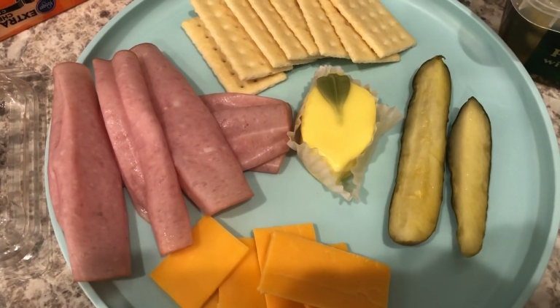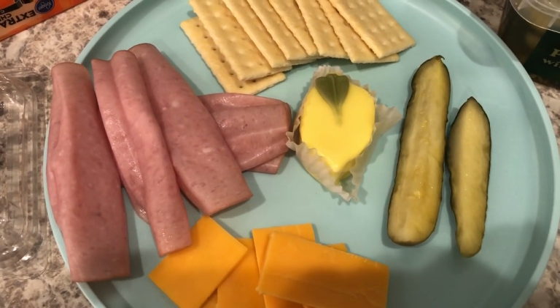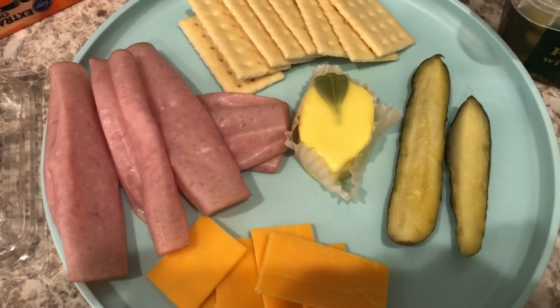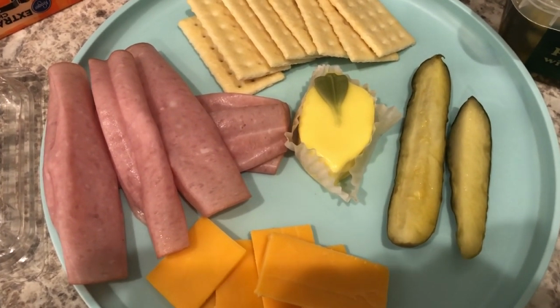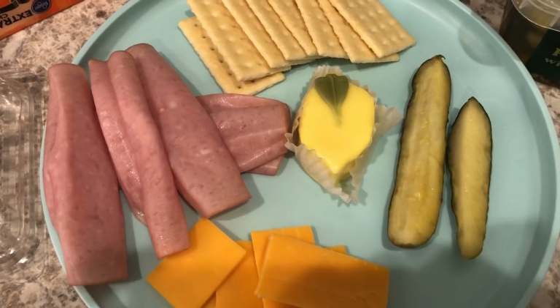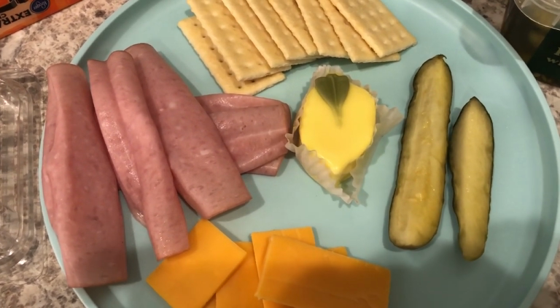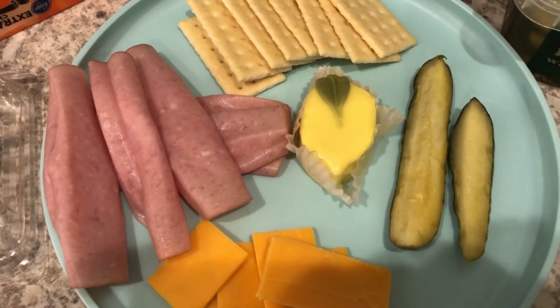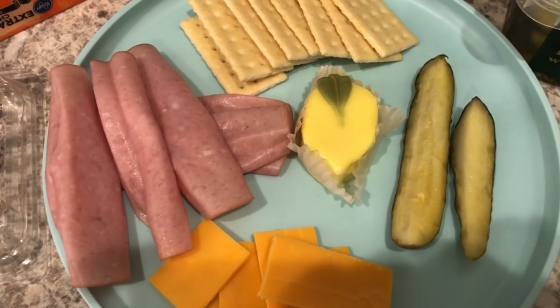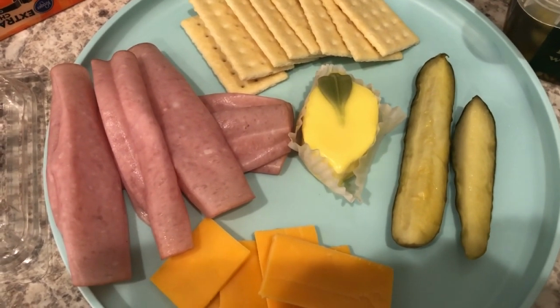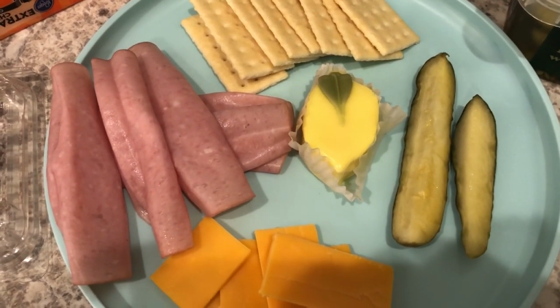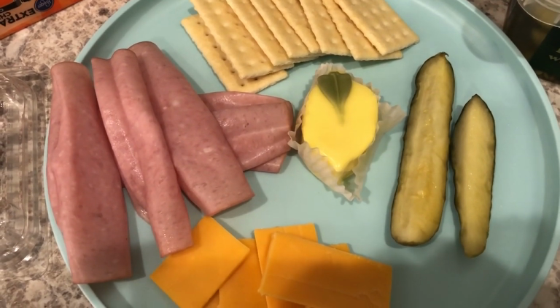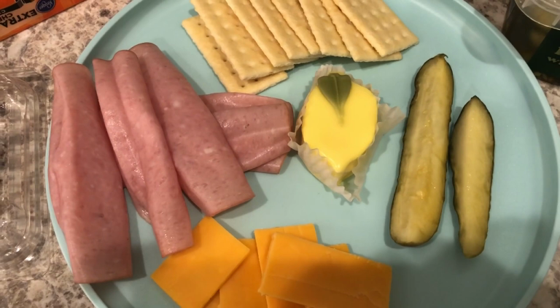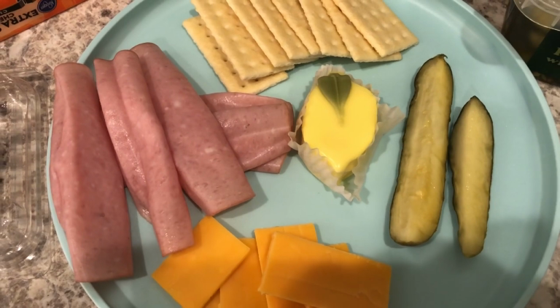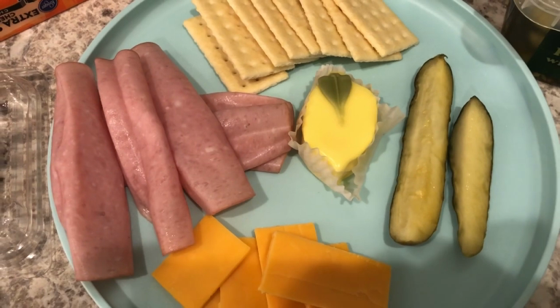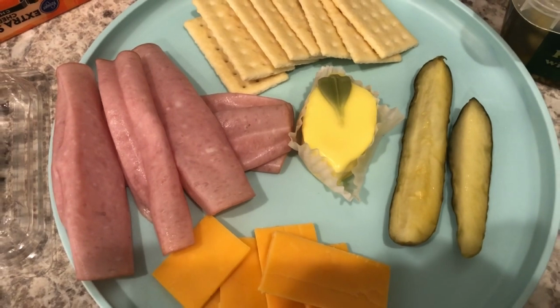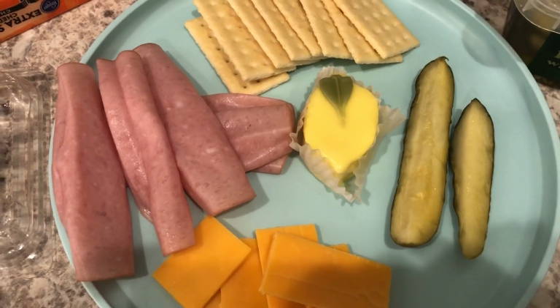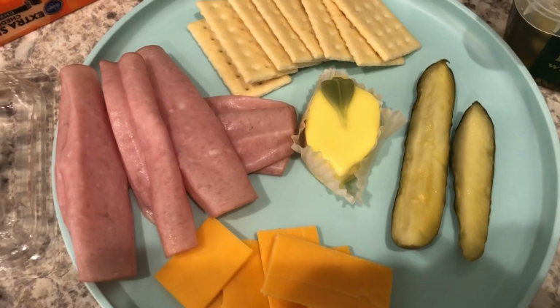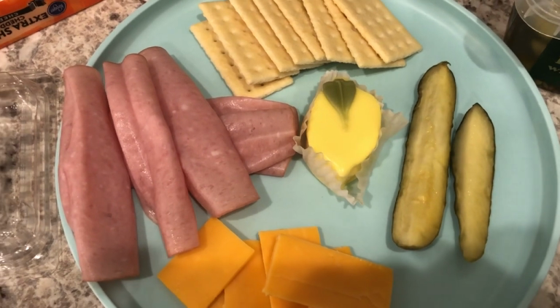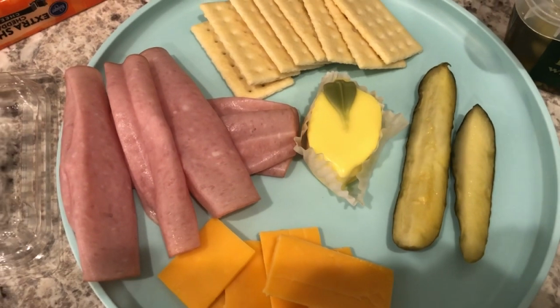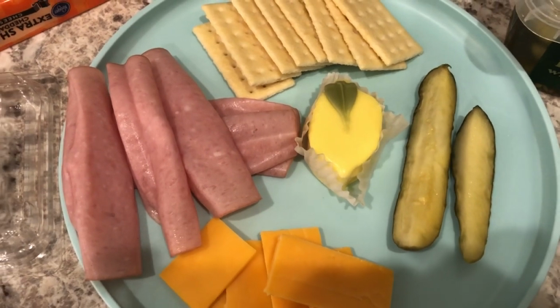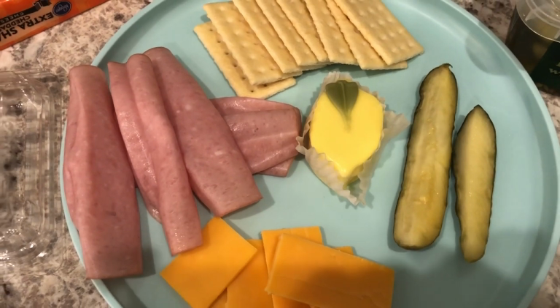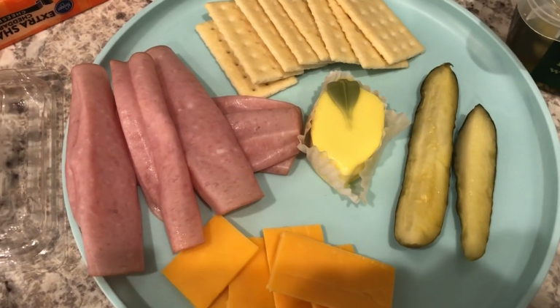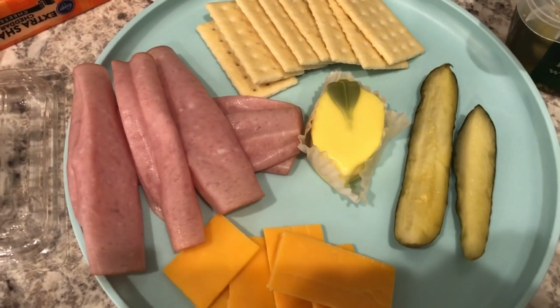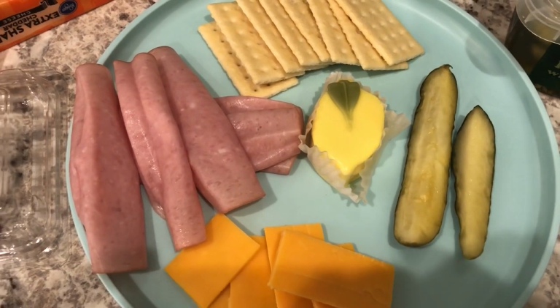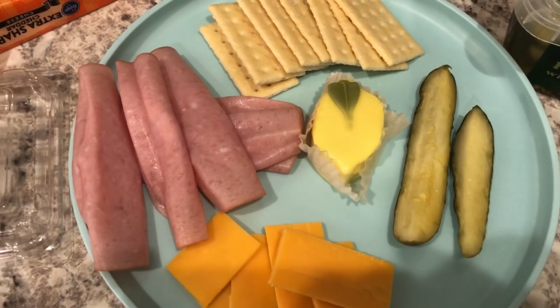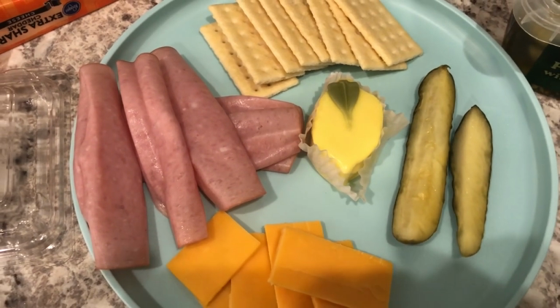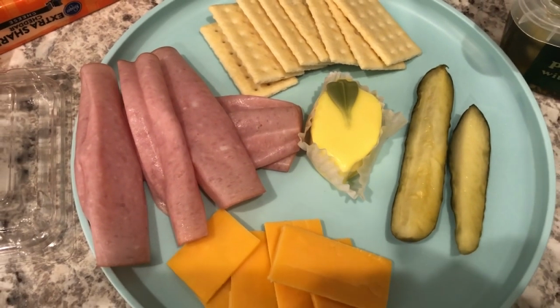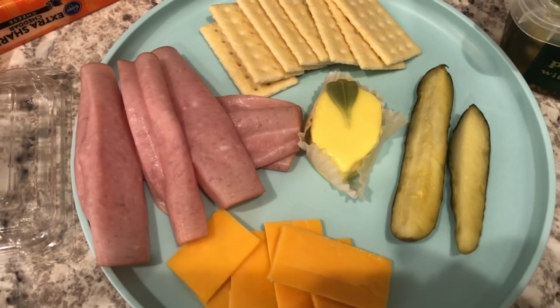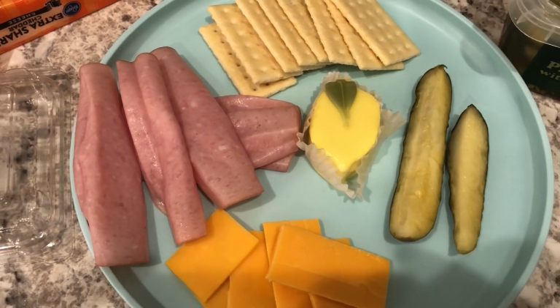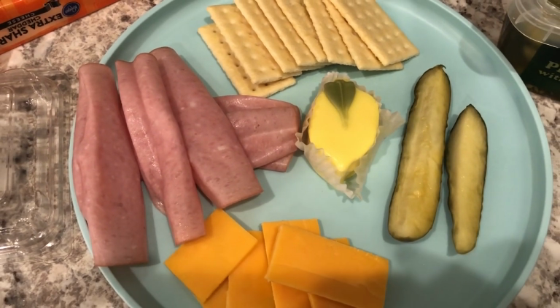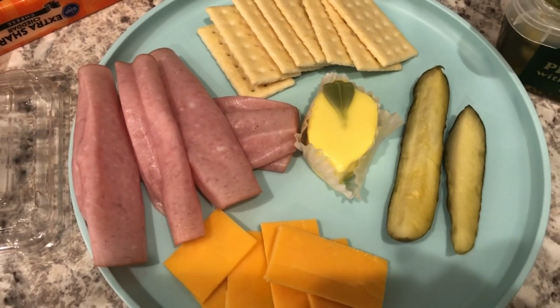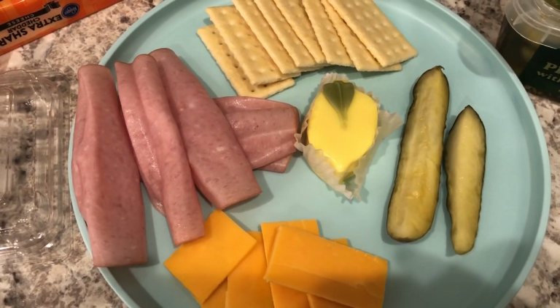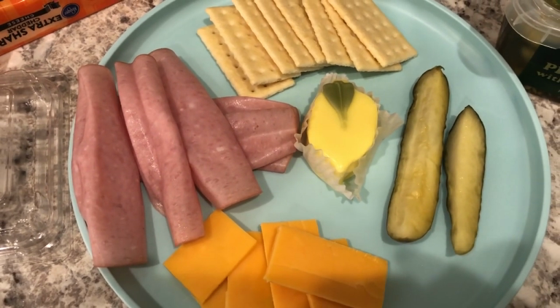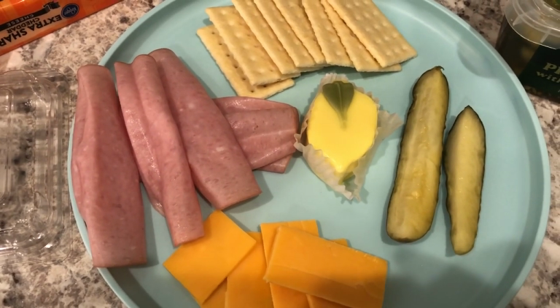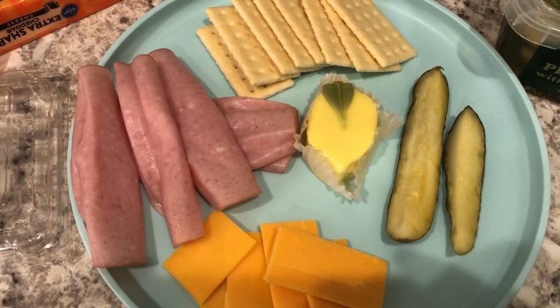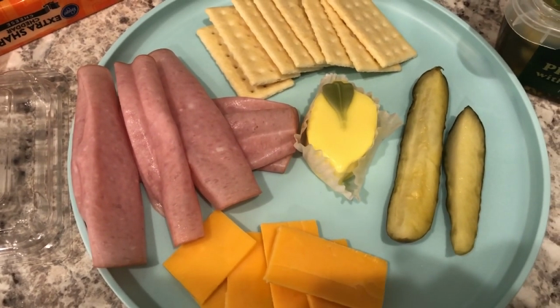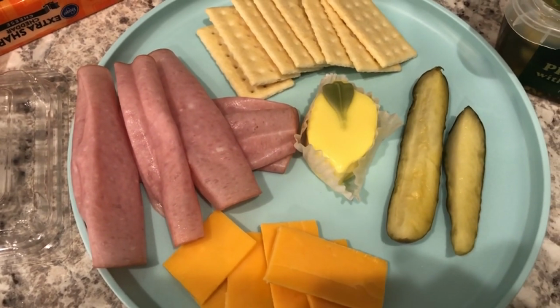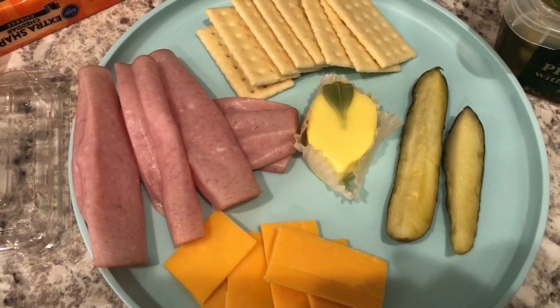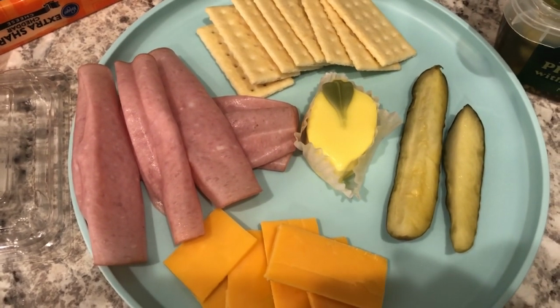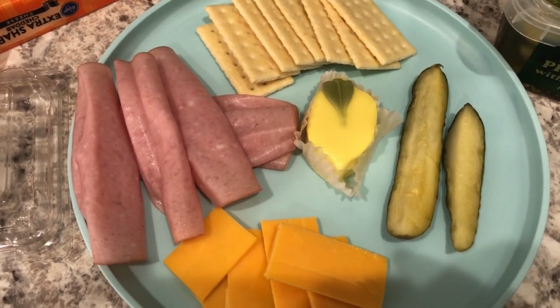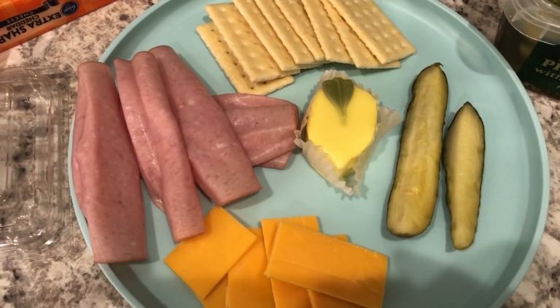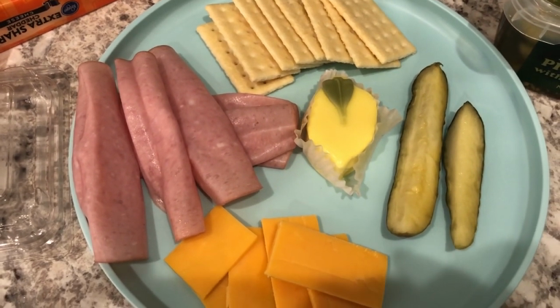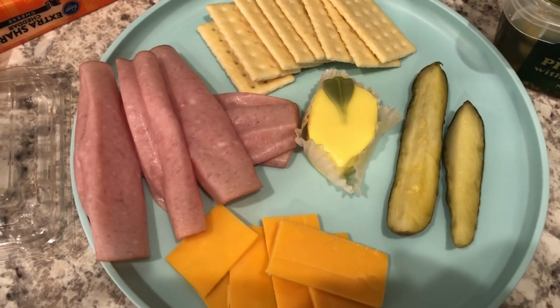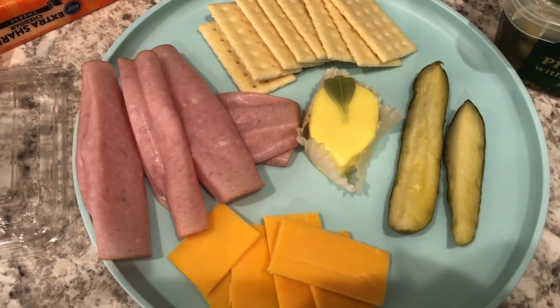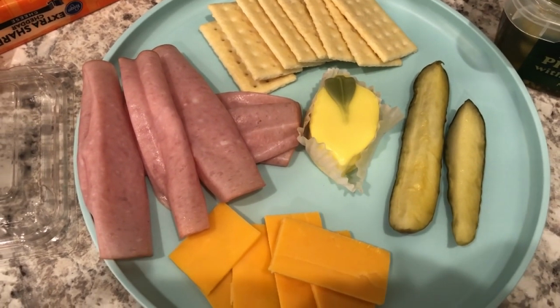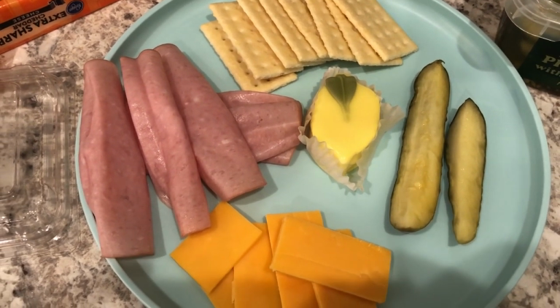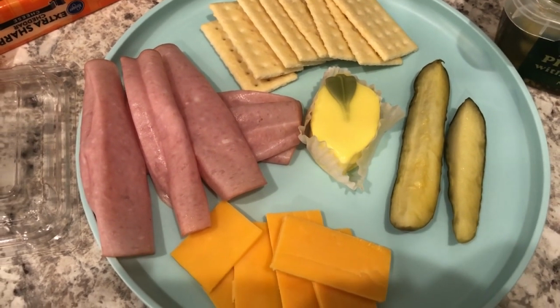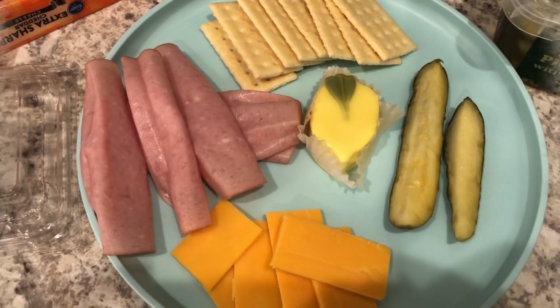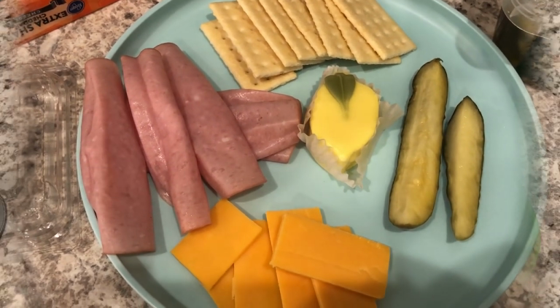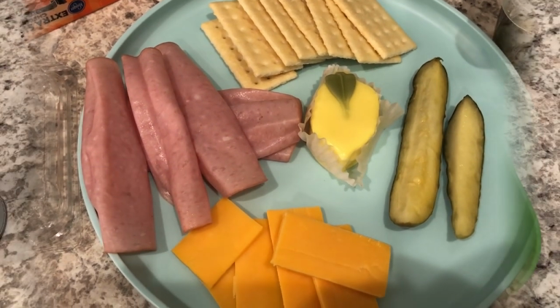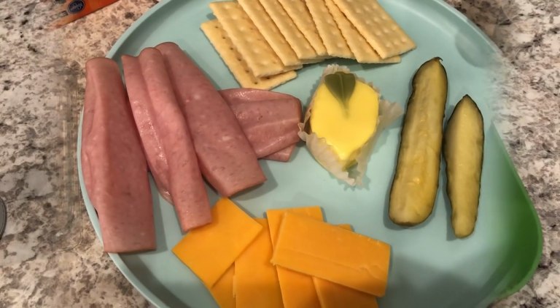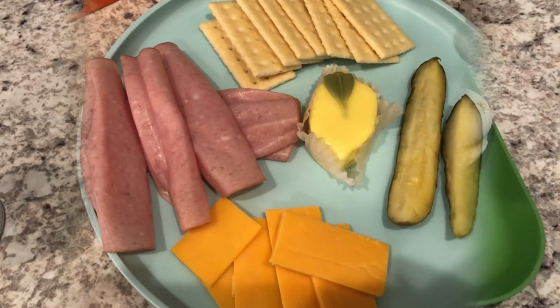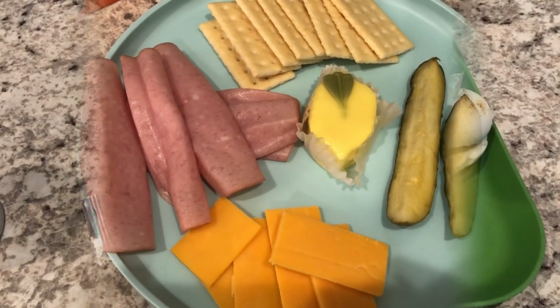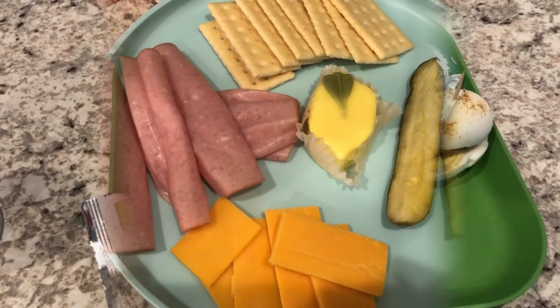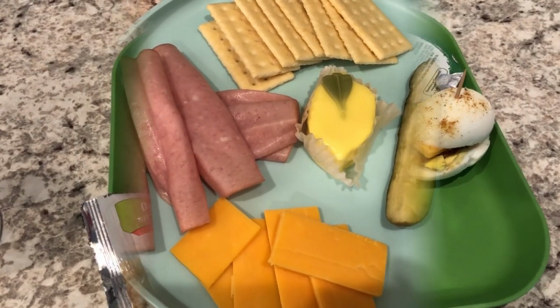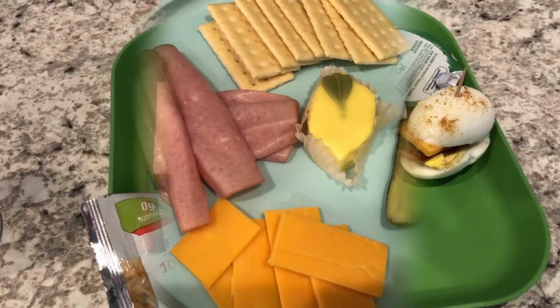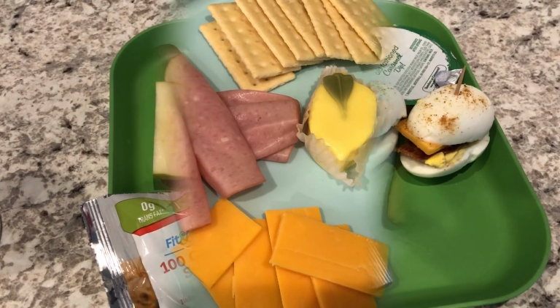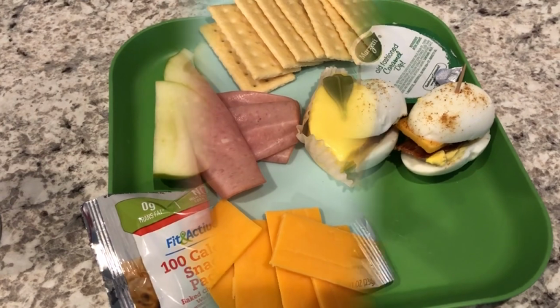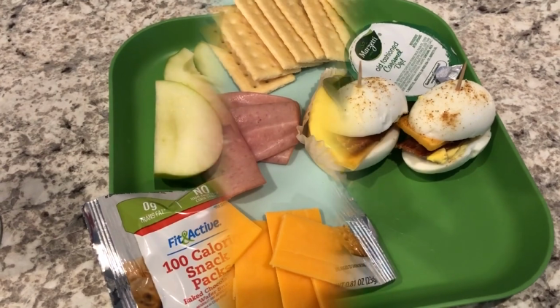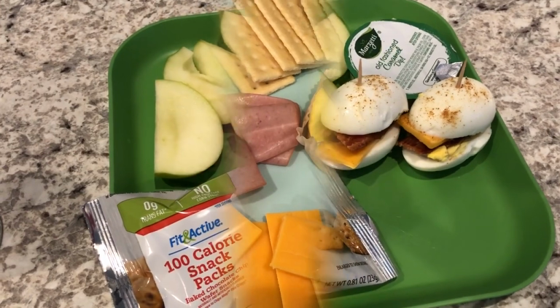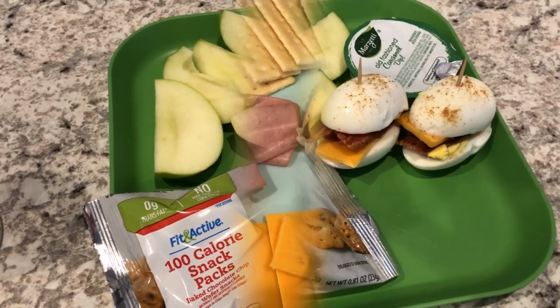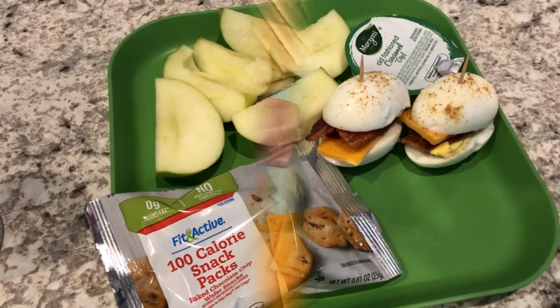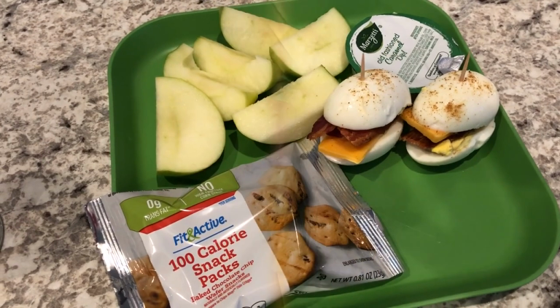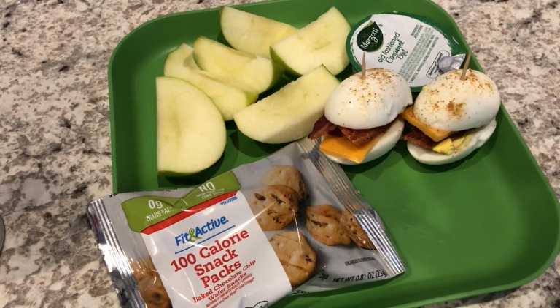I've had their mousse cakes before and these aren't my favorite, so anyway this is what I'm having for lunch today.